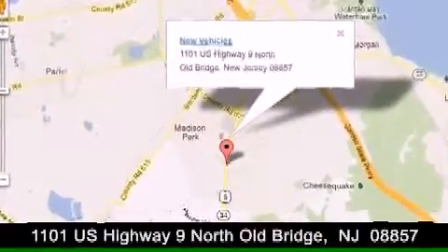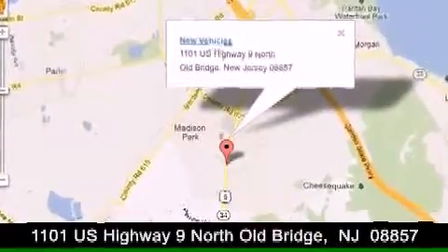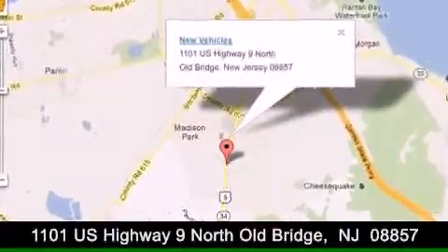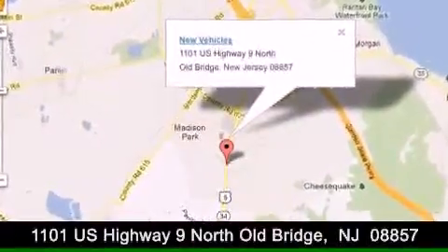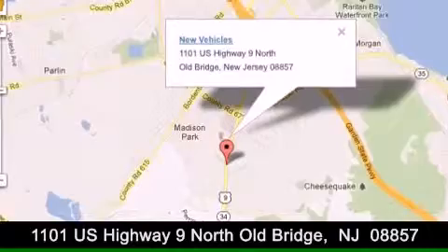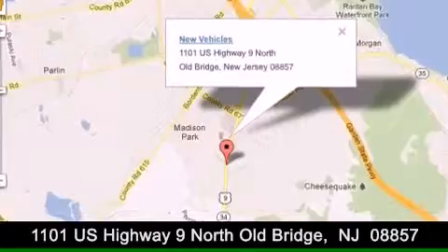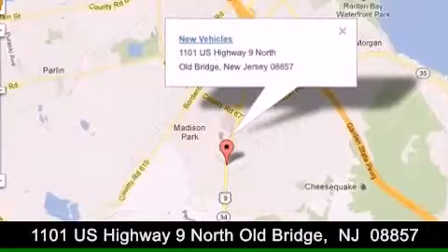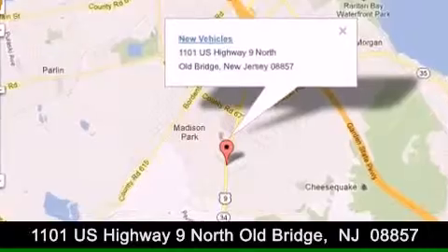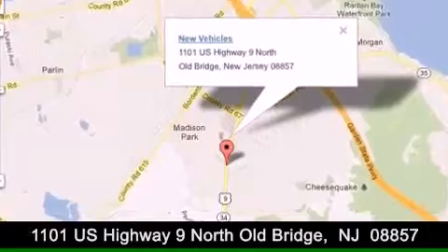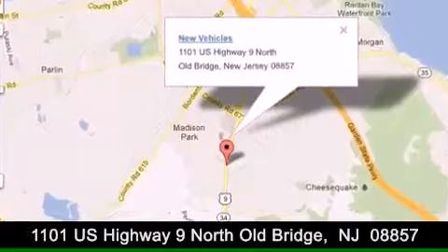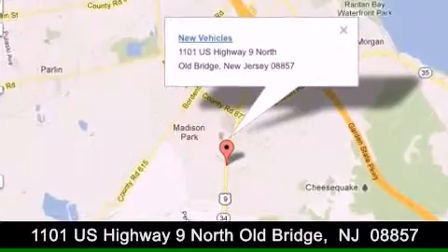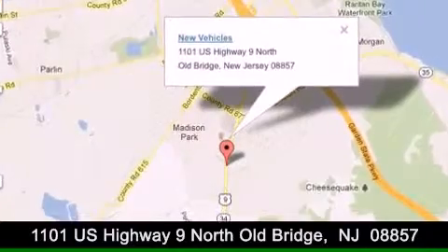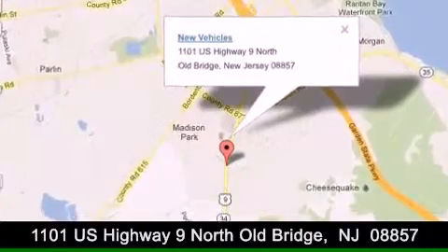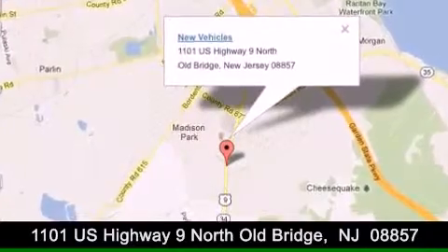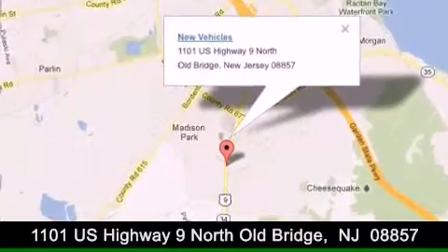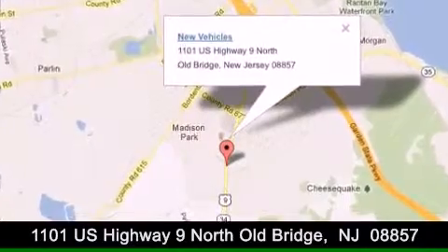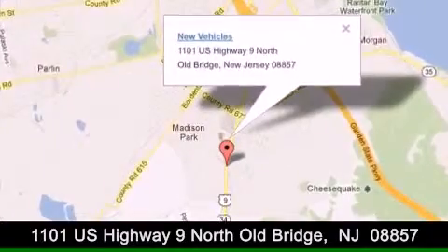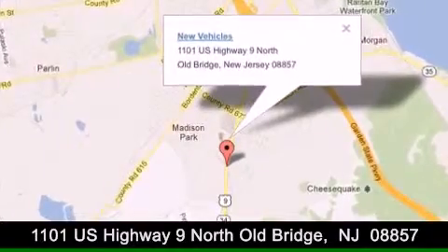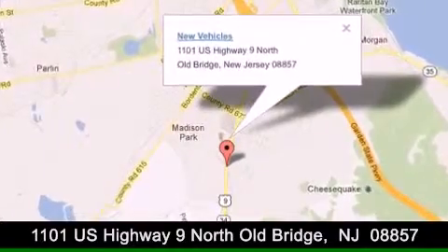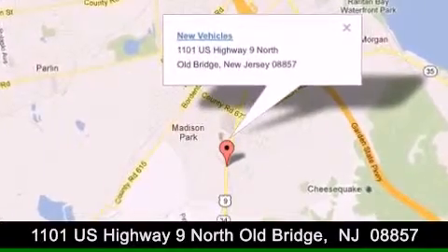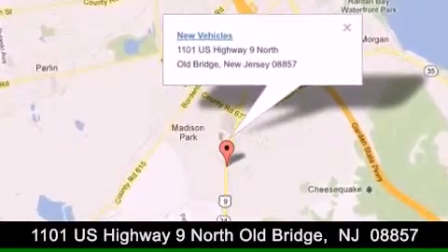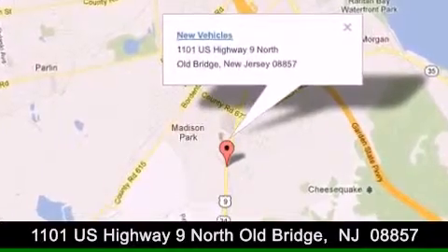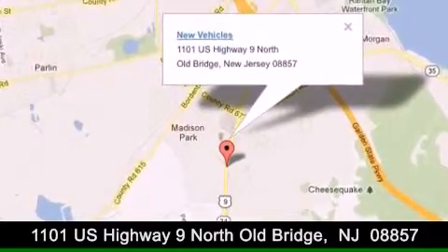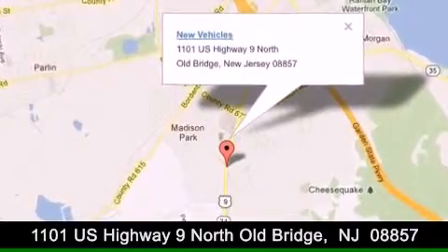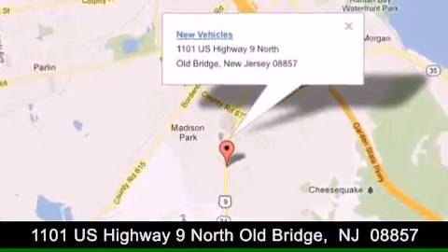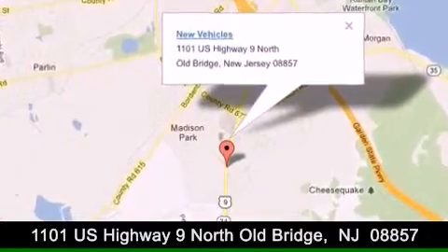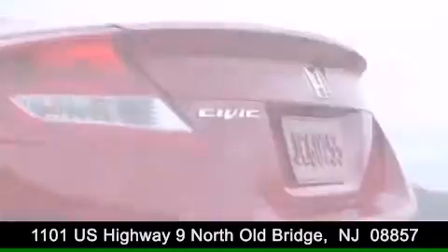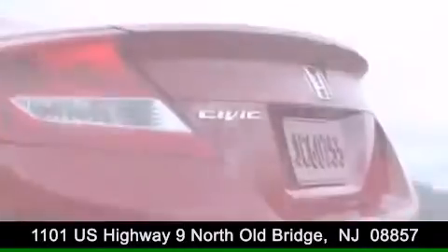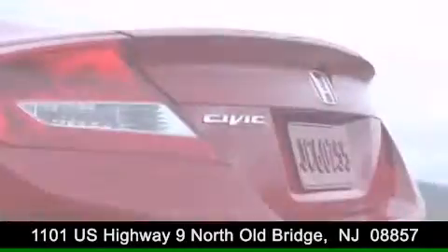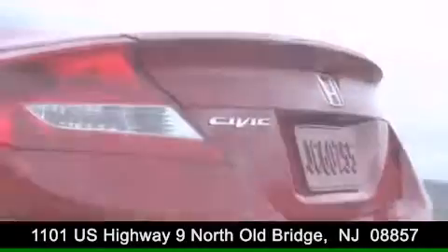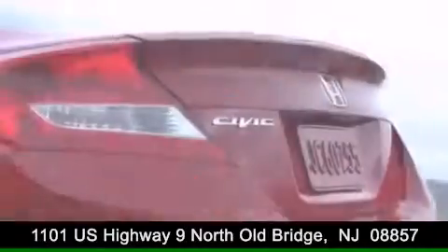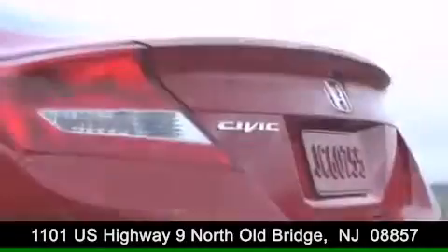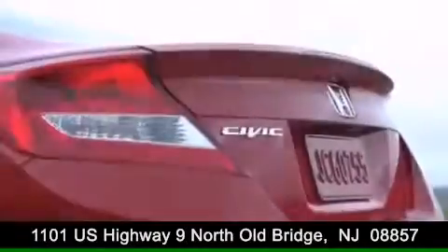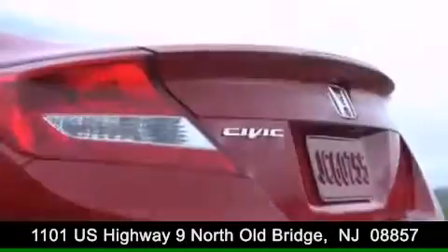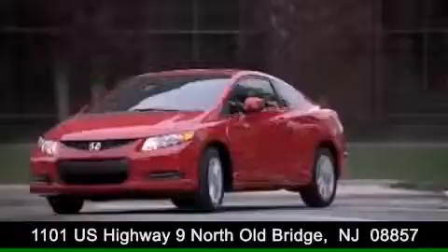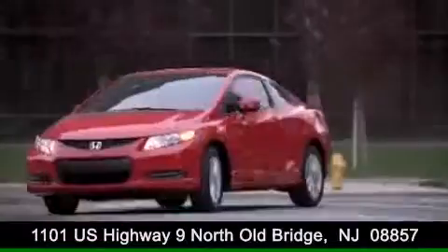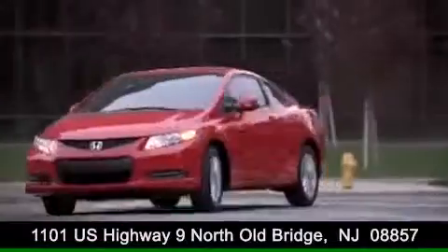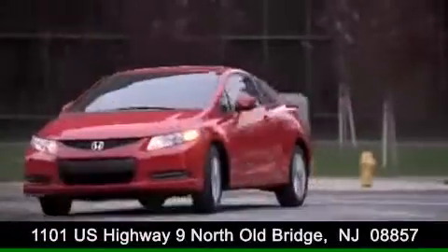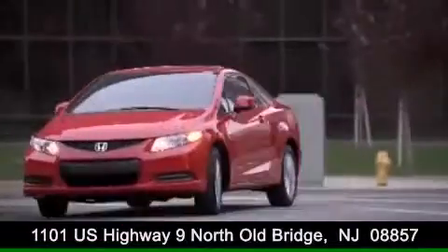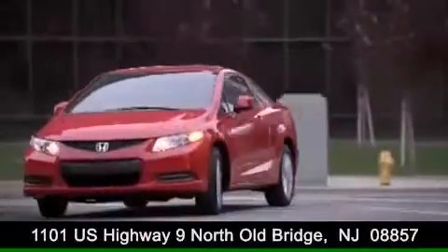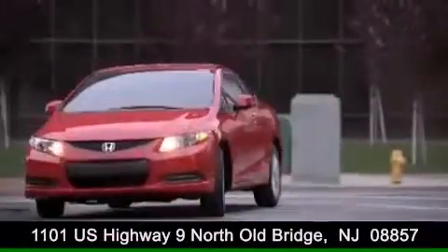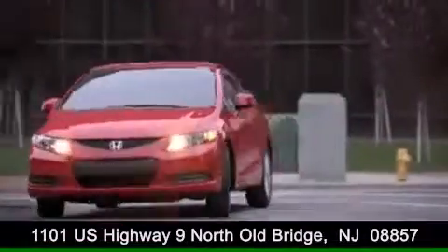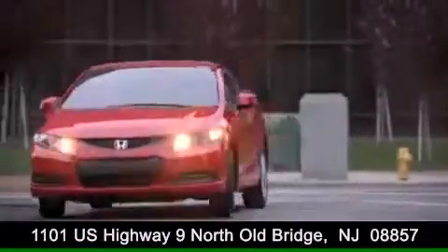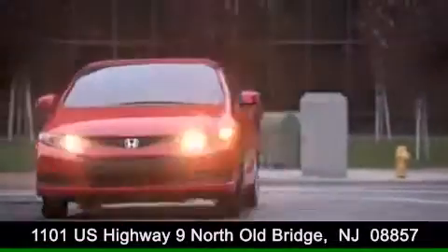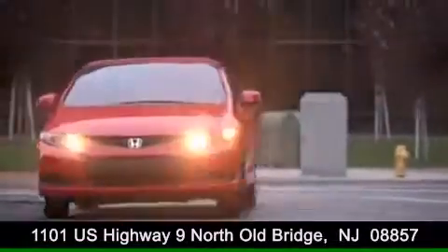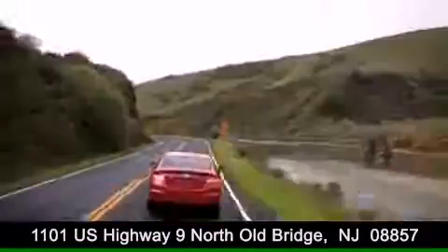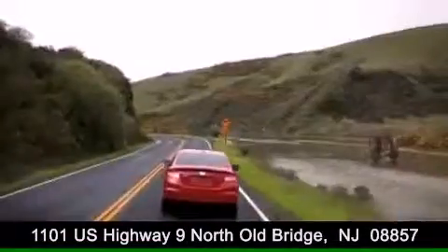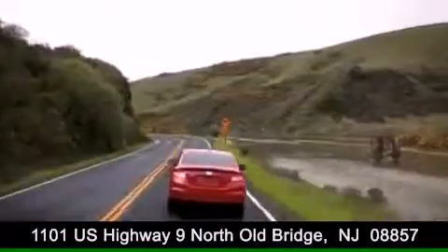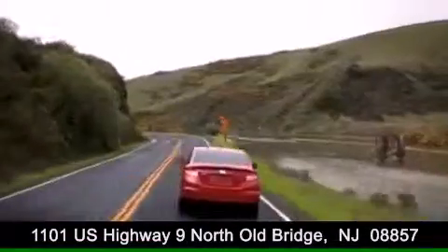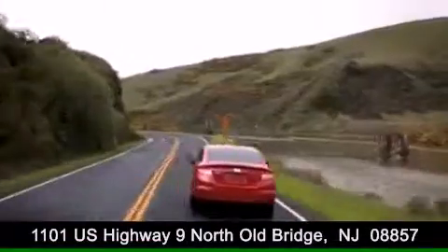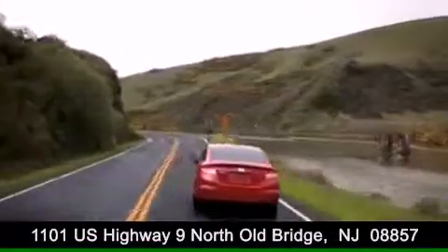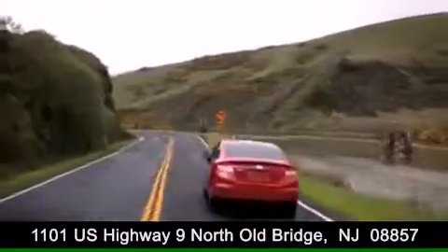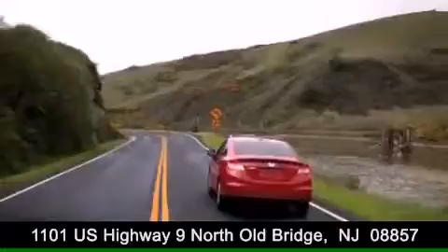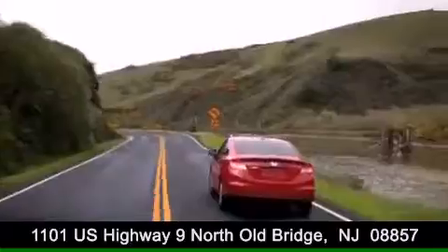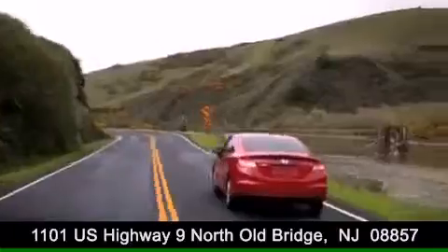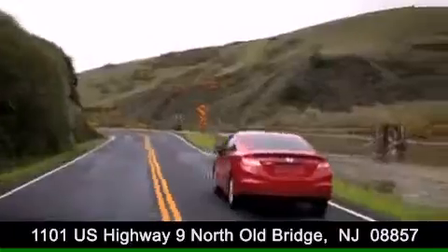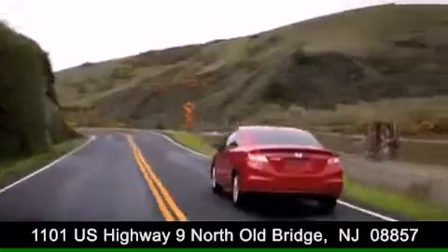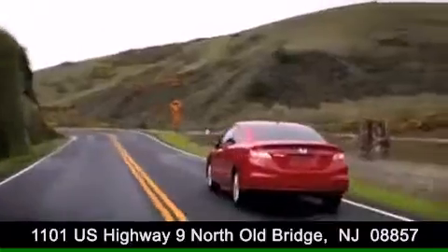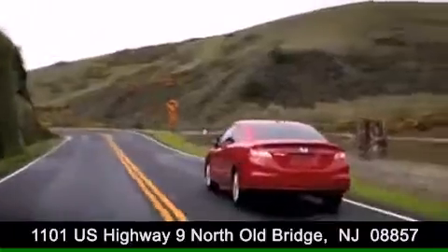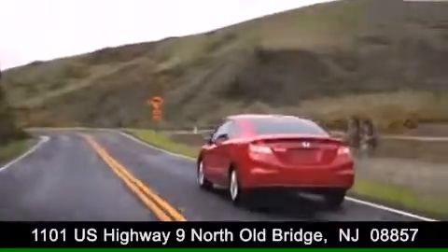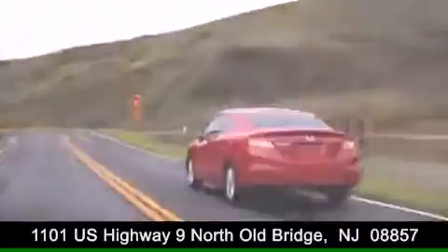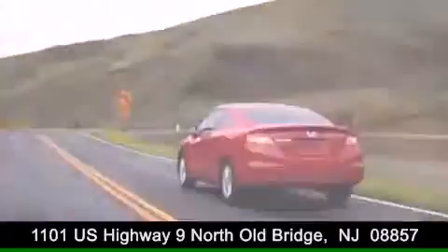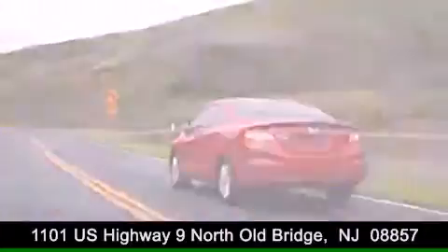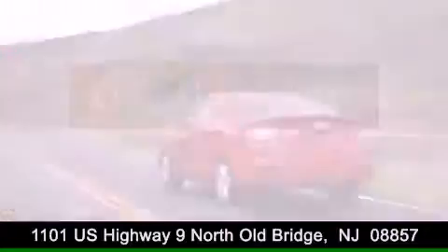Contact us today to find out about our financing specials or visit us at dchacademyhonda.com.